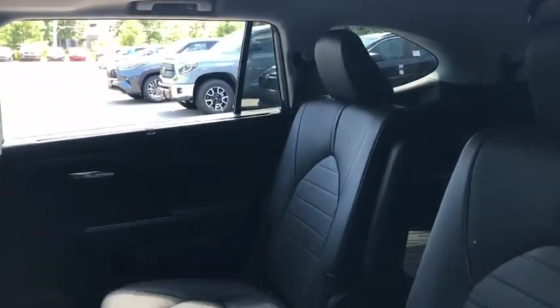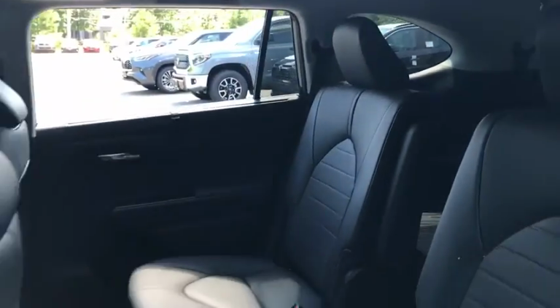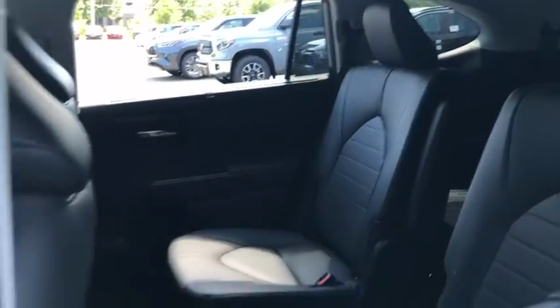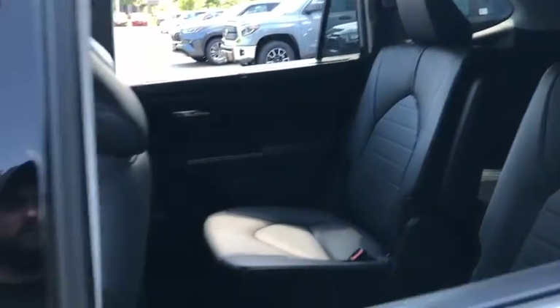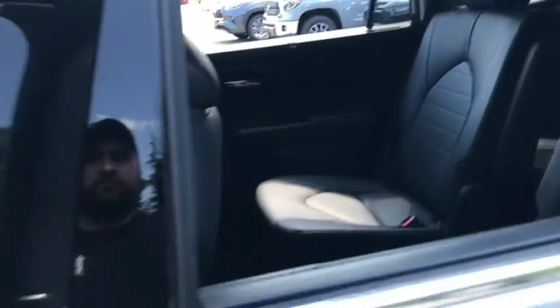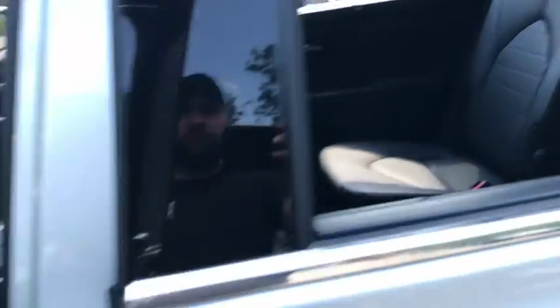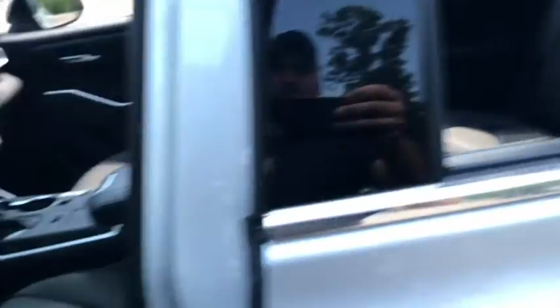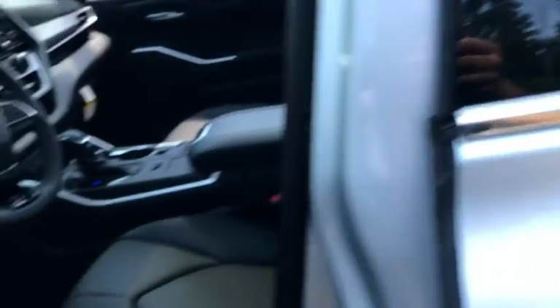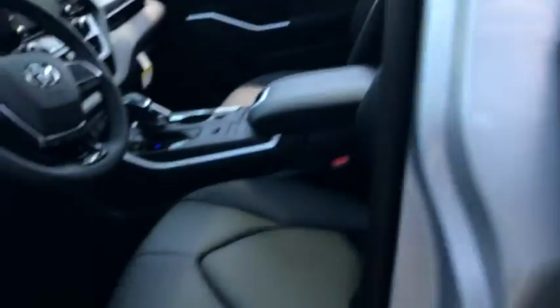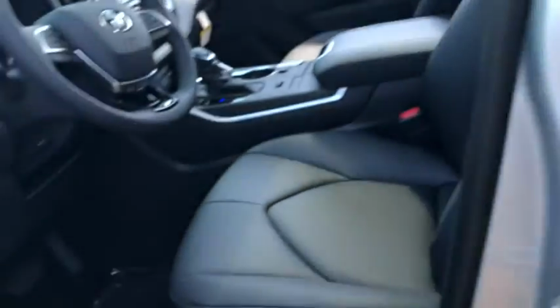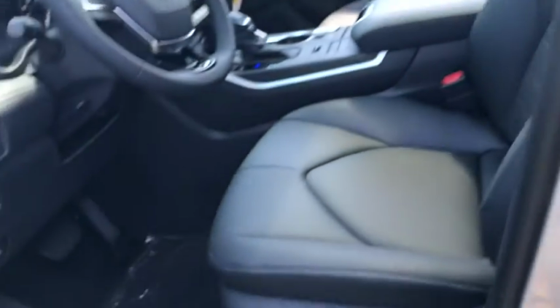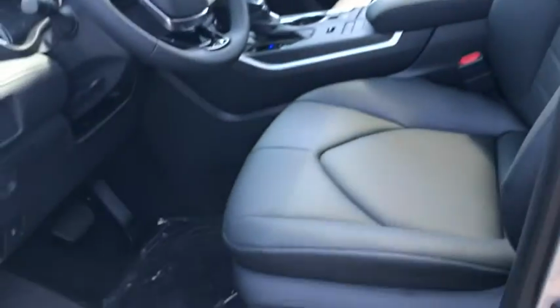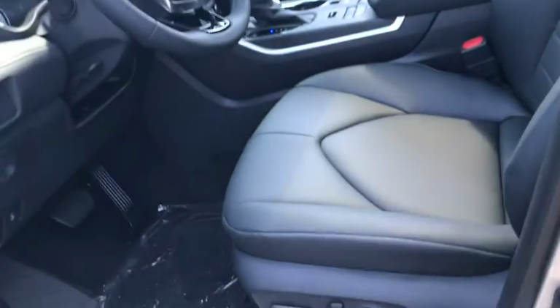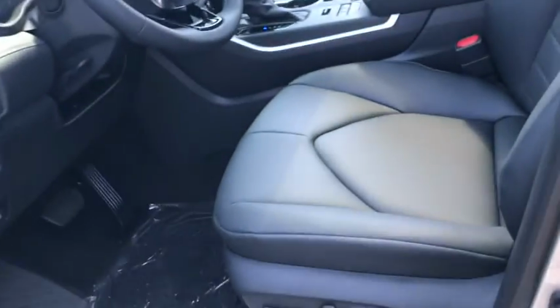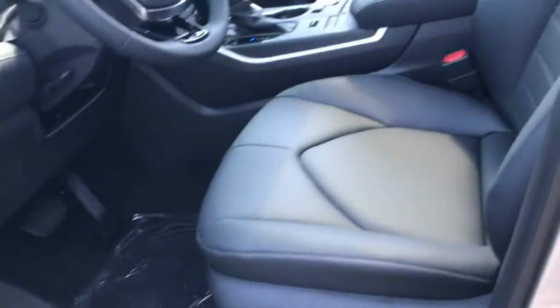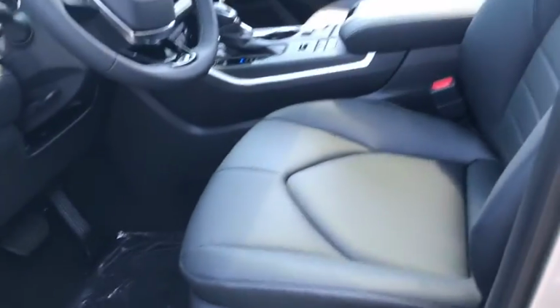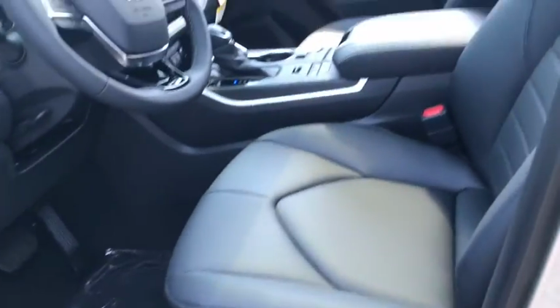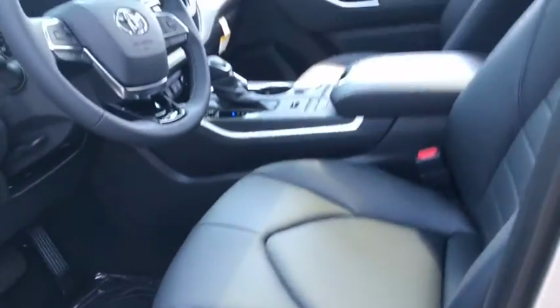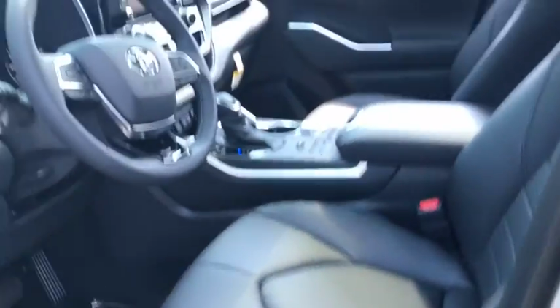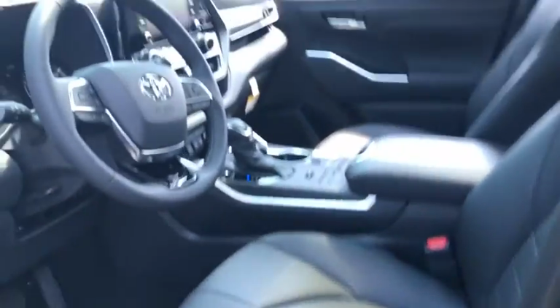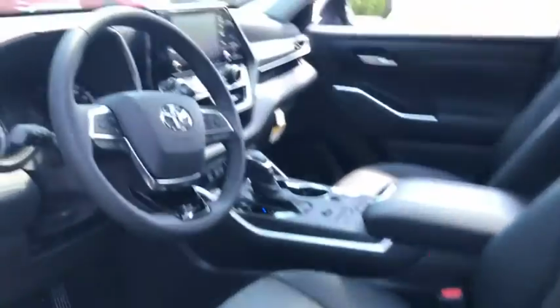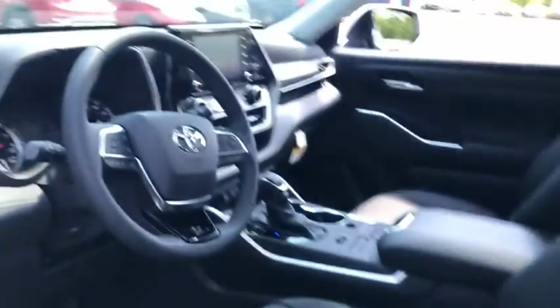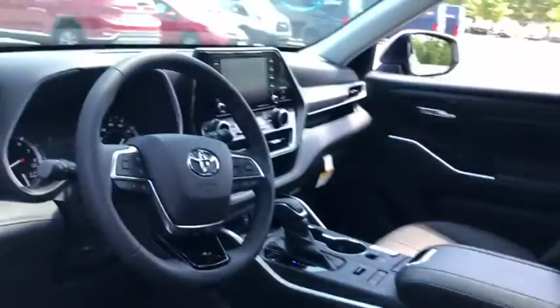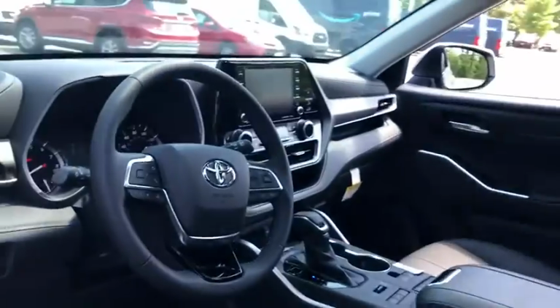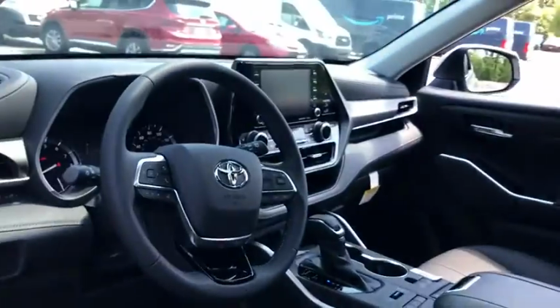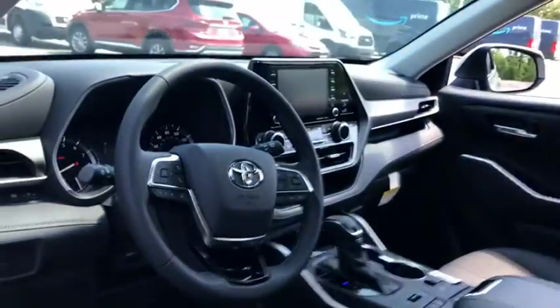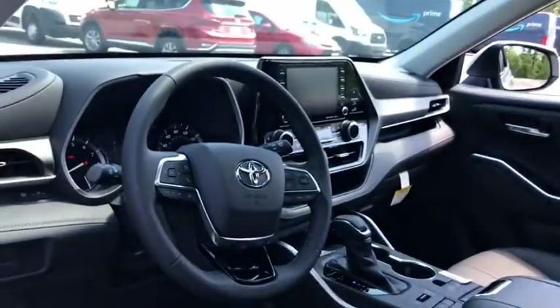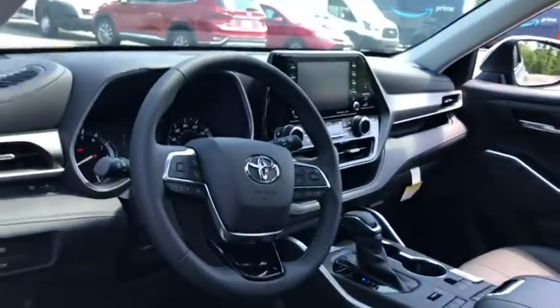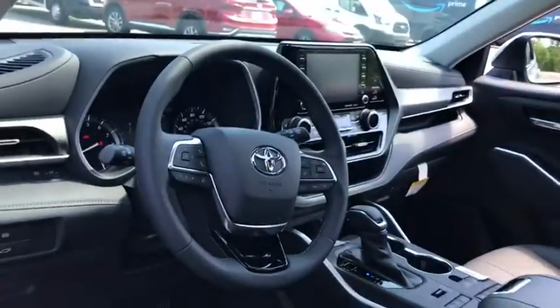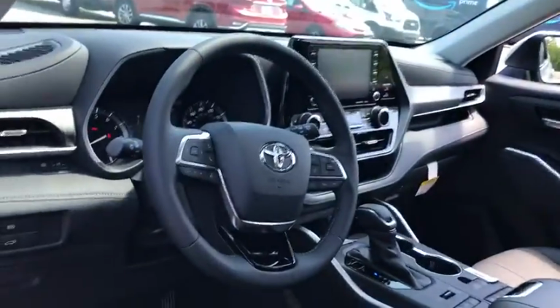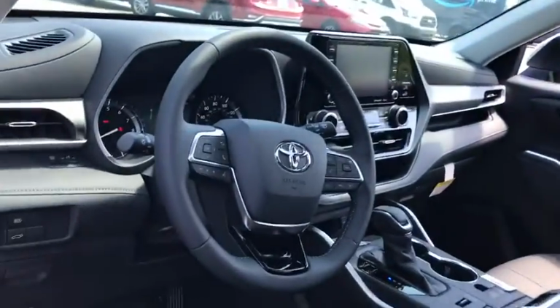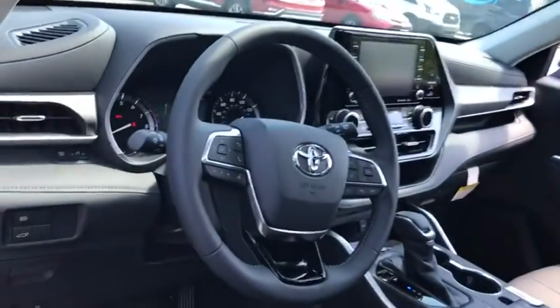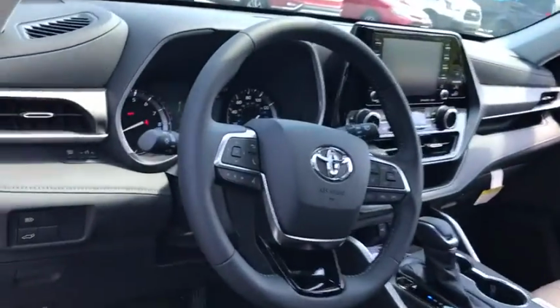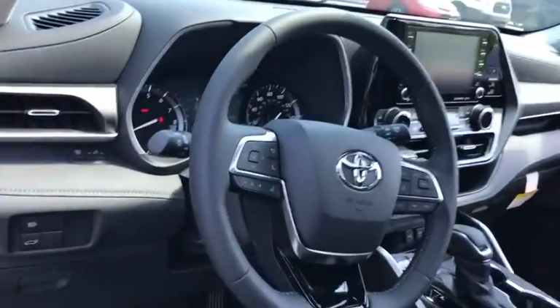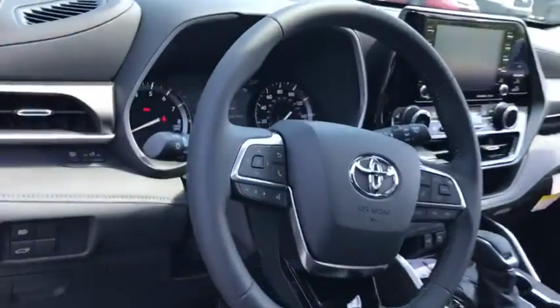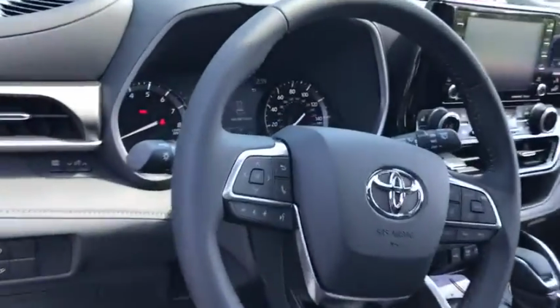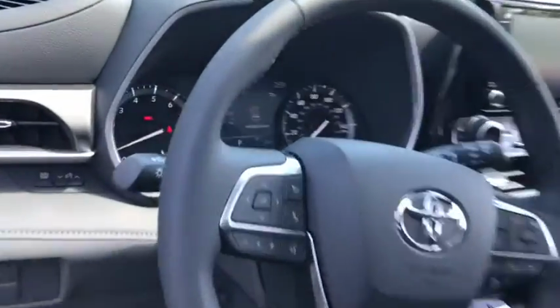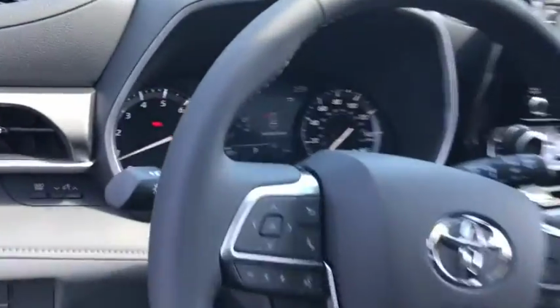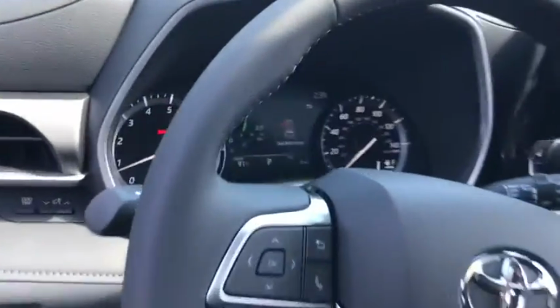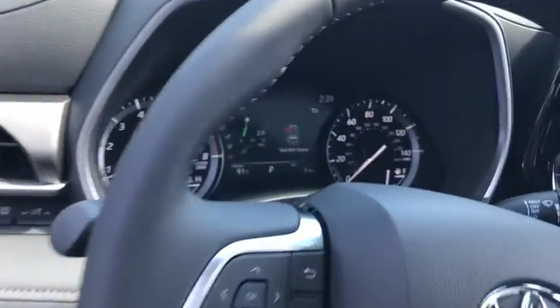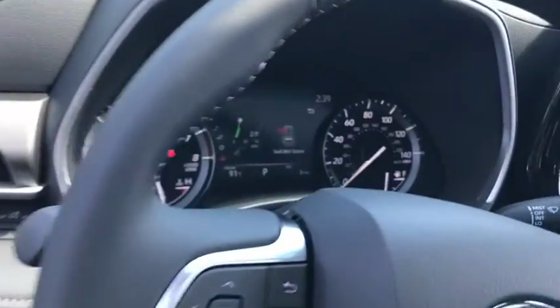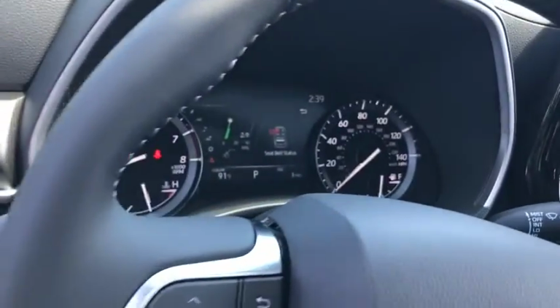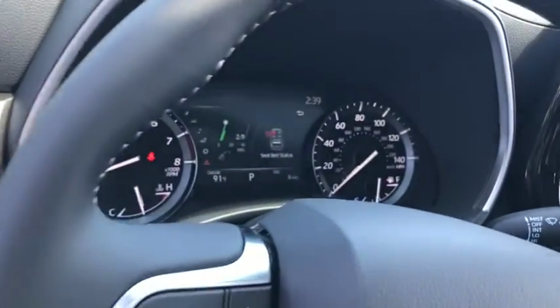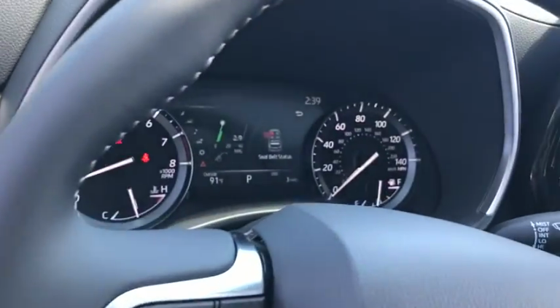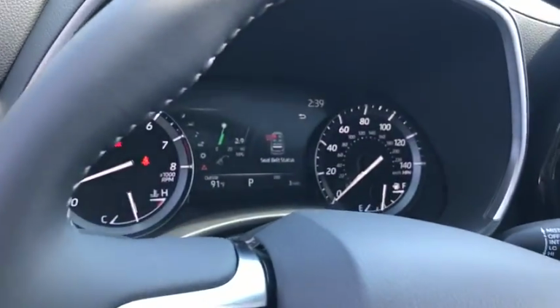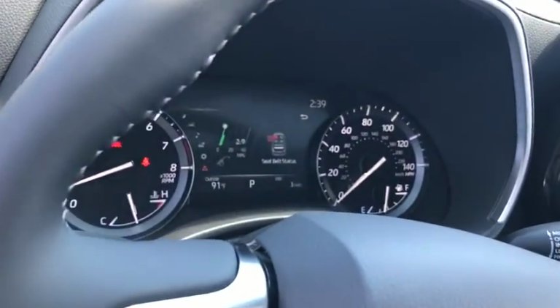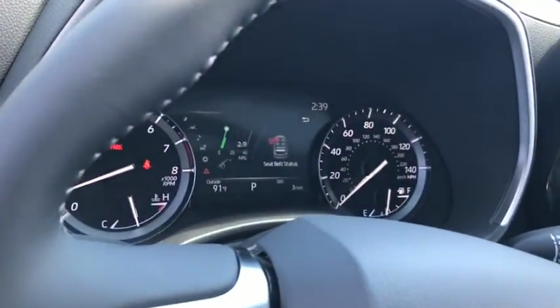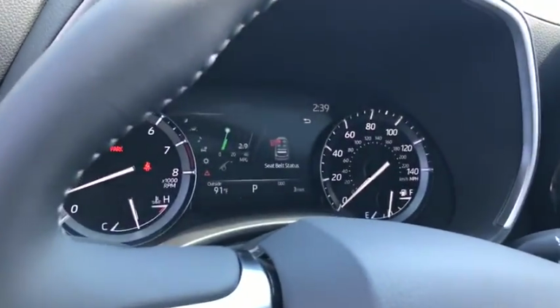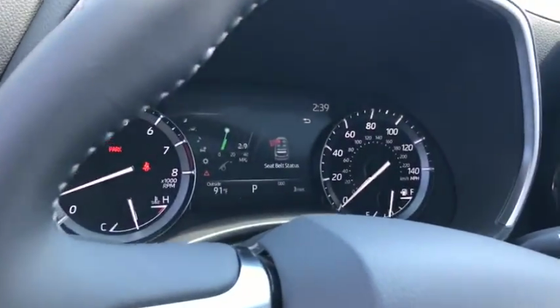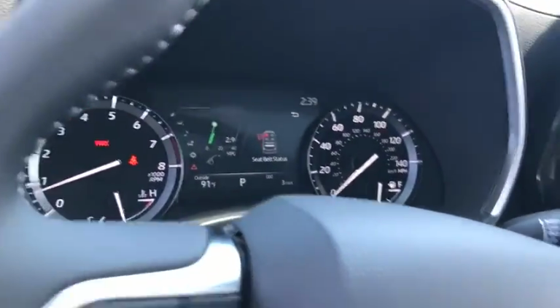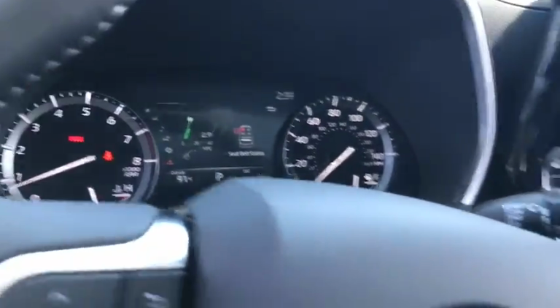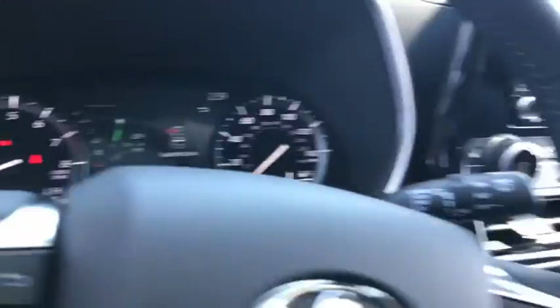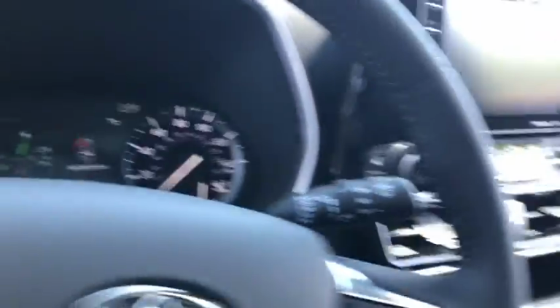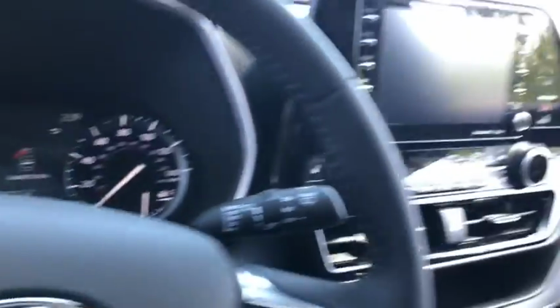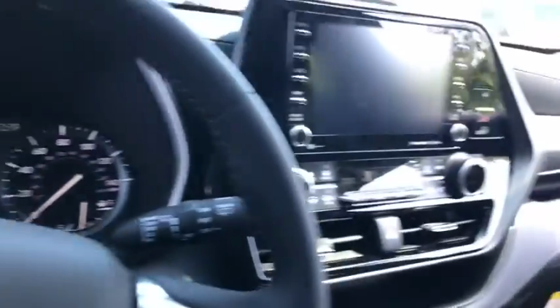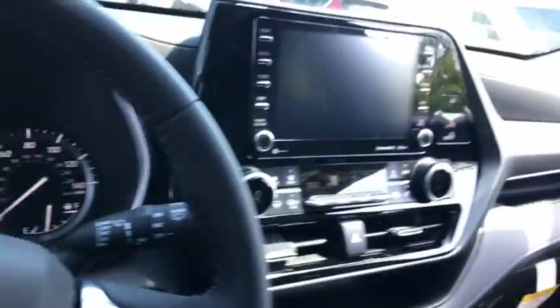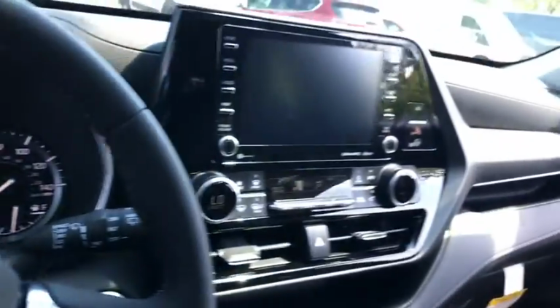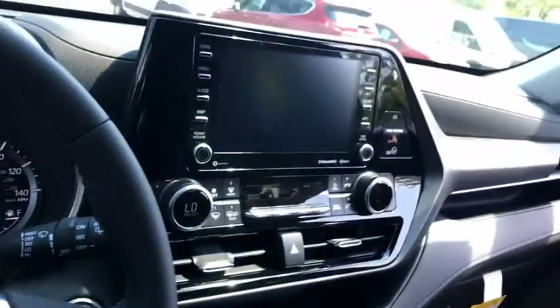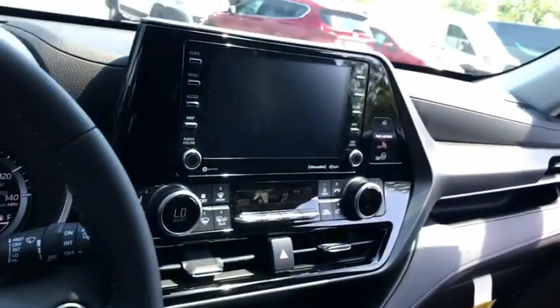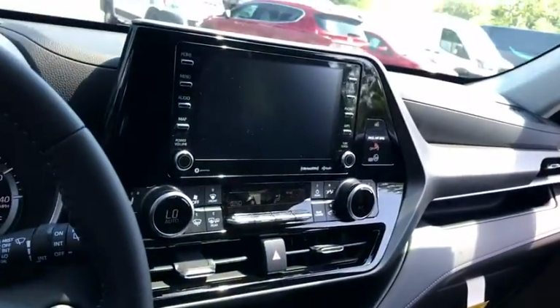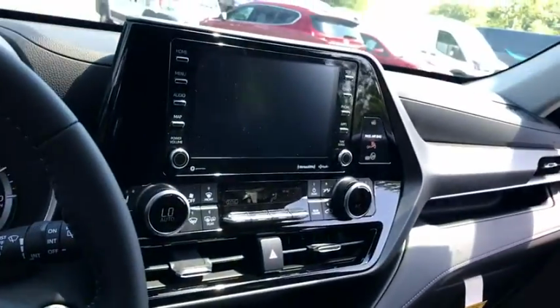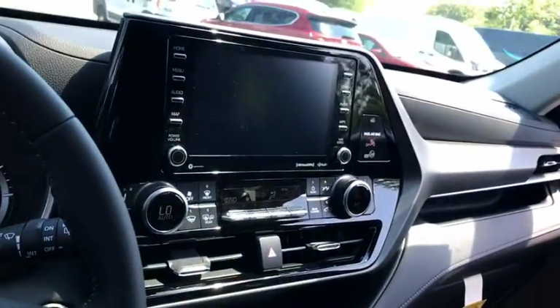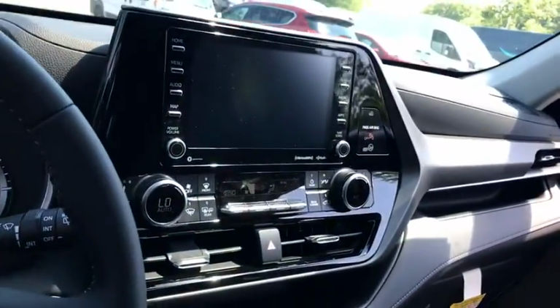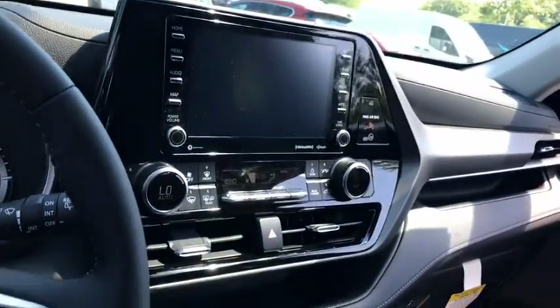Power windows, rear window defroster, tachometer, brake assist, power moonroof, remote keyless entry, overhead console.